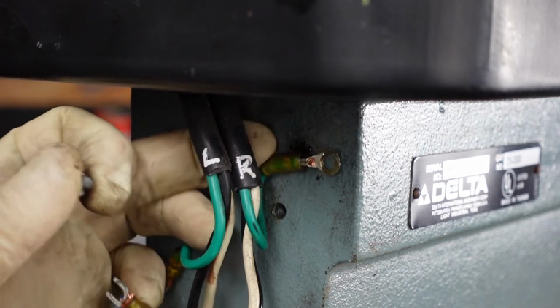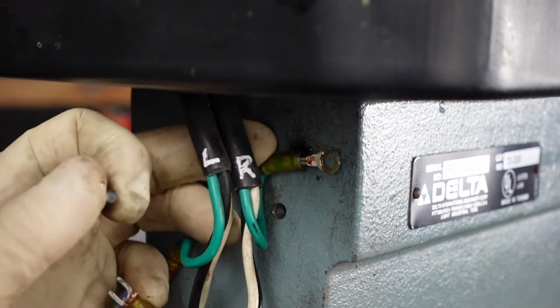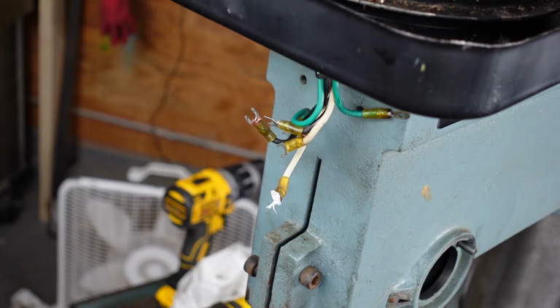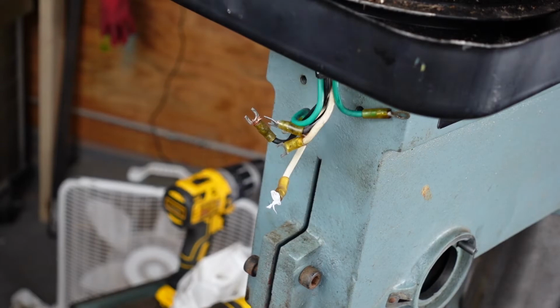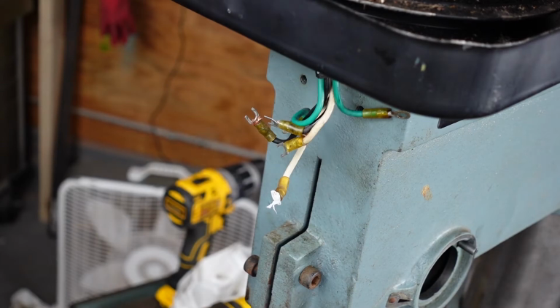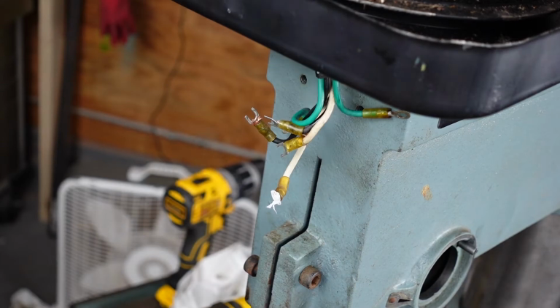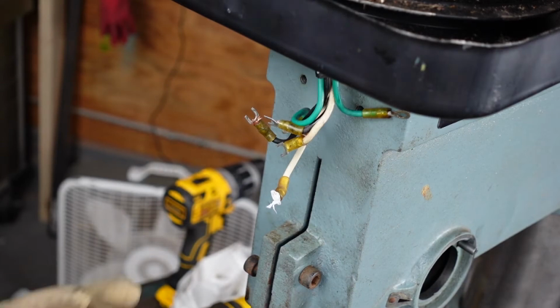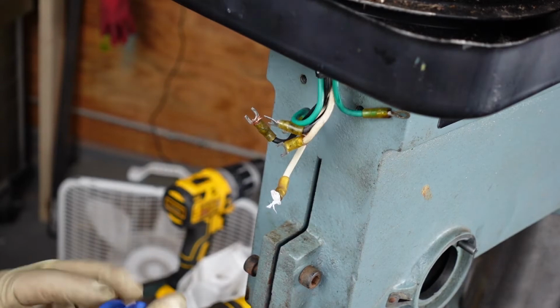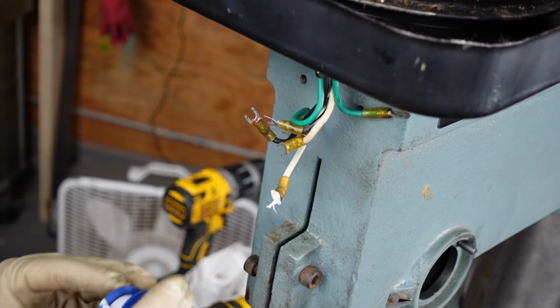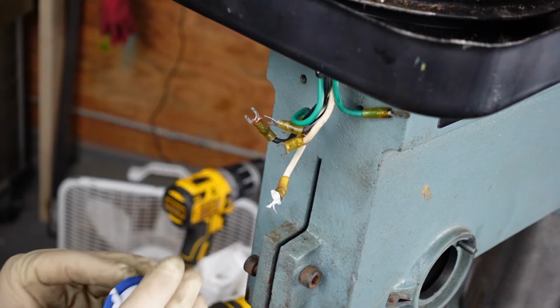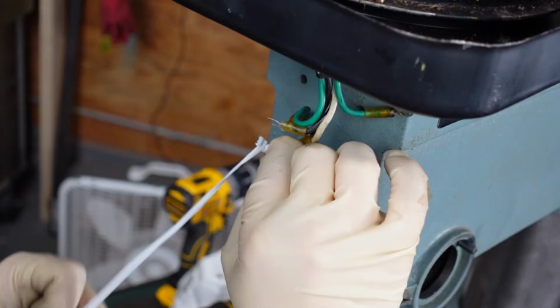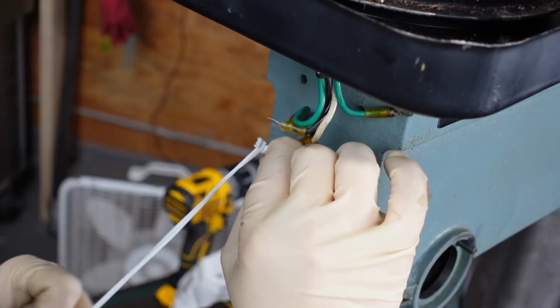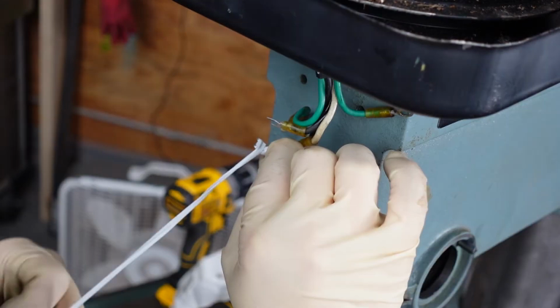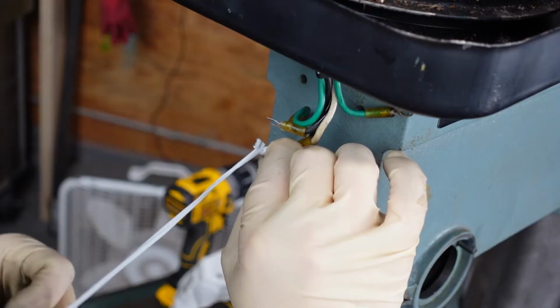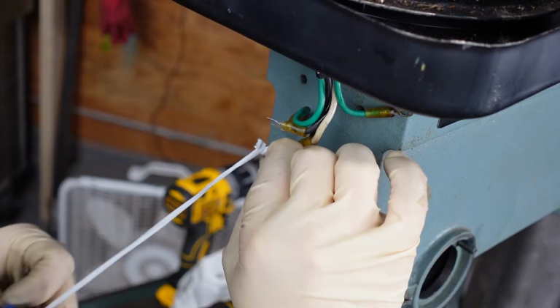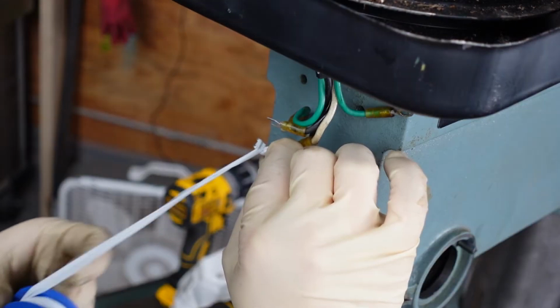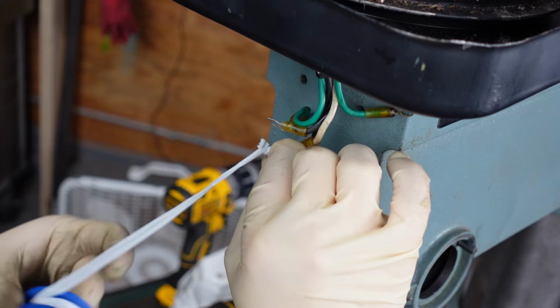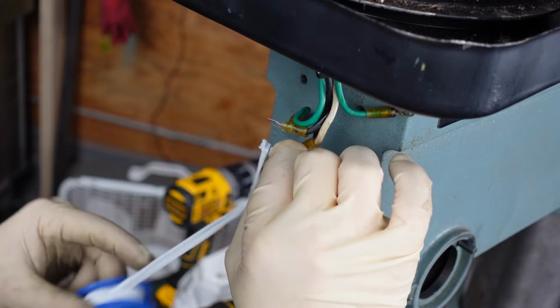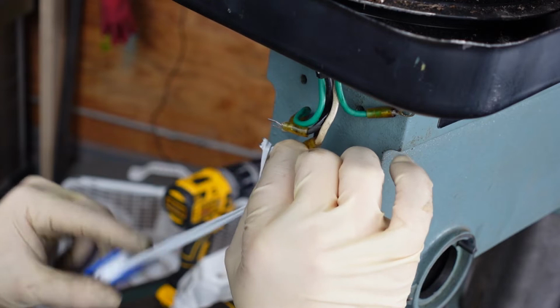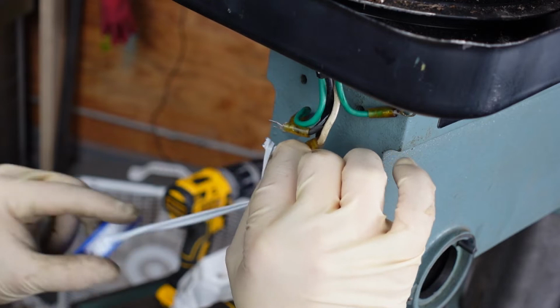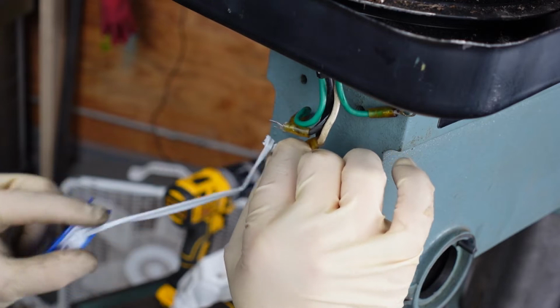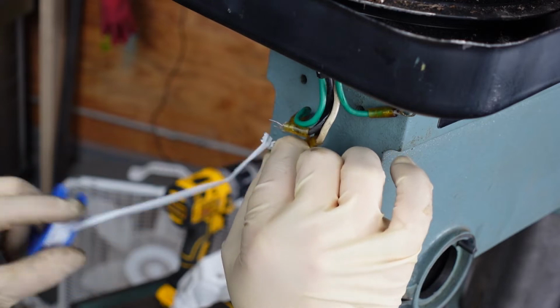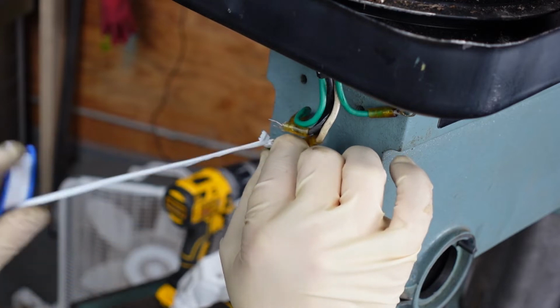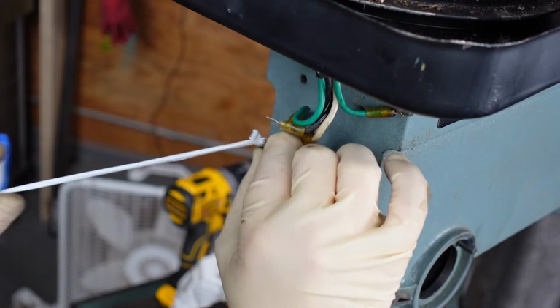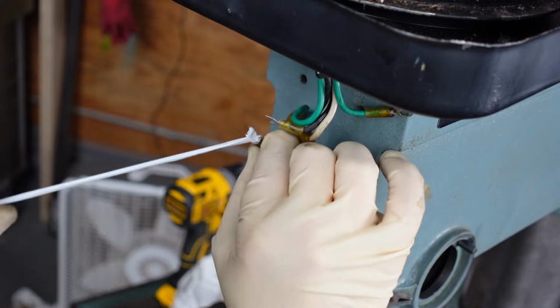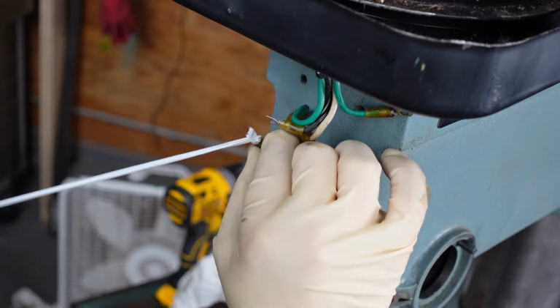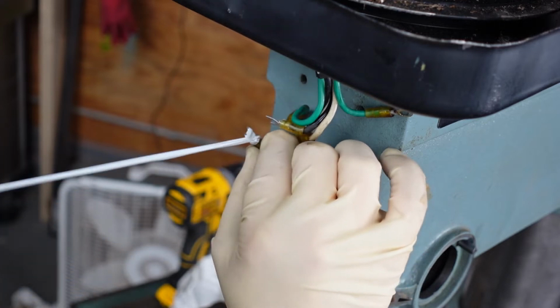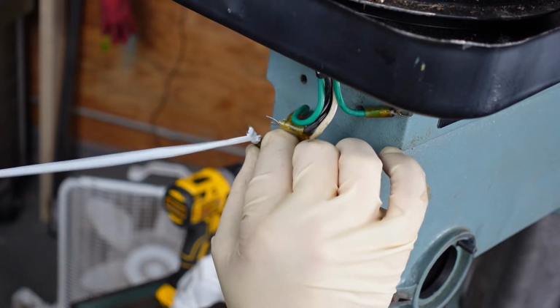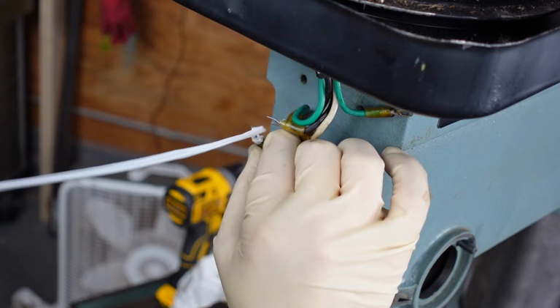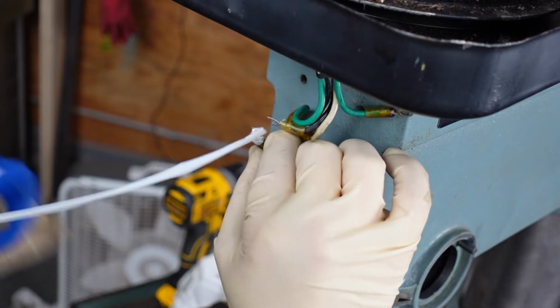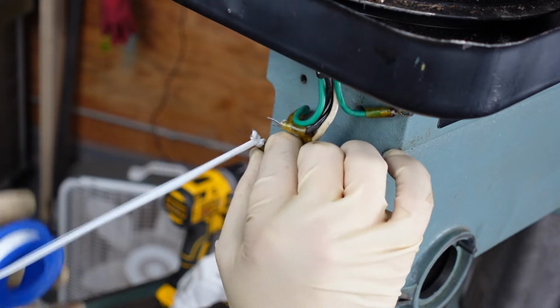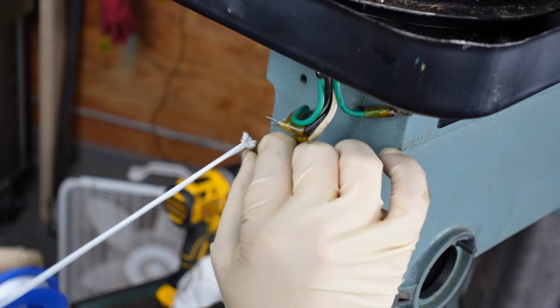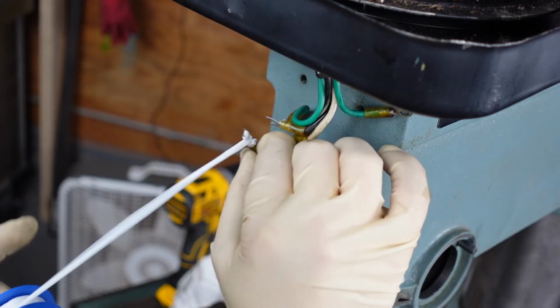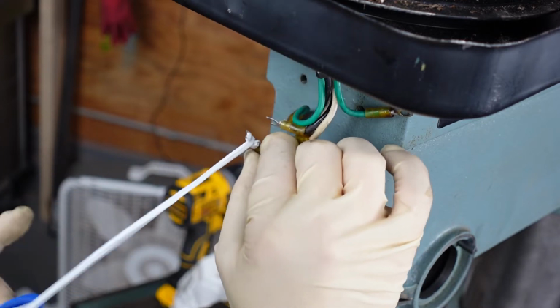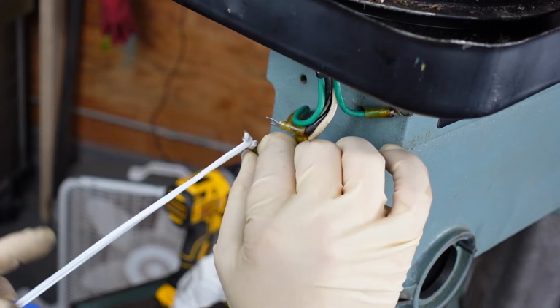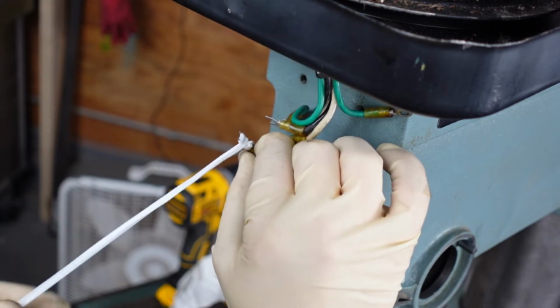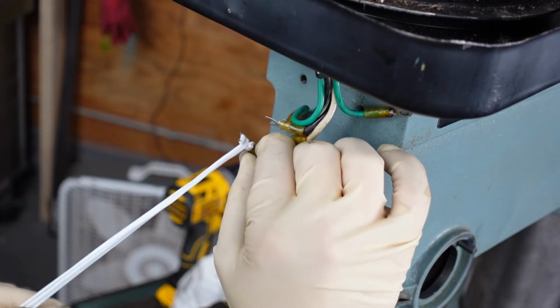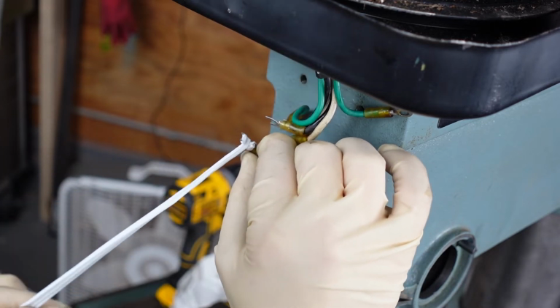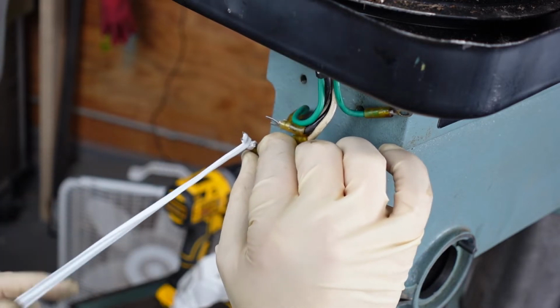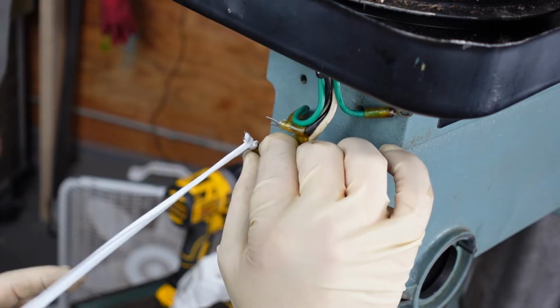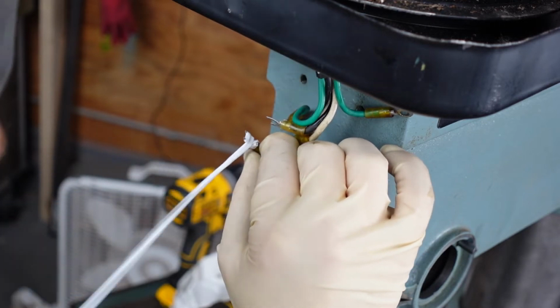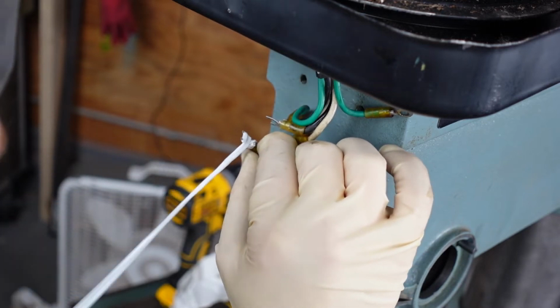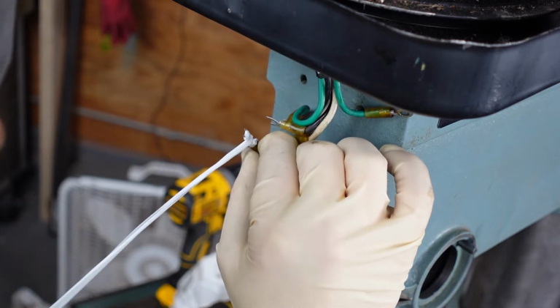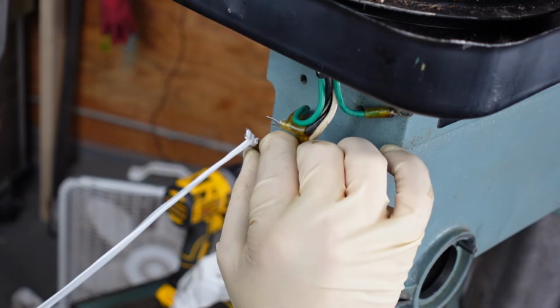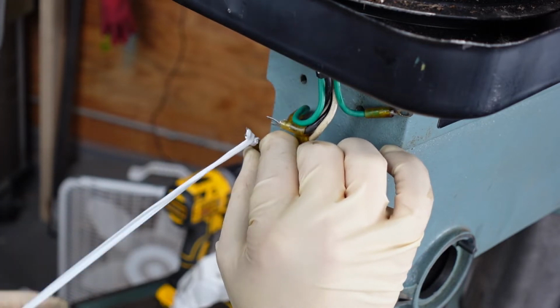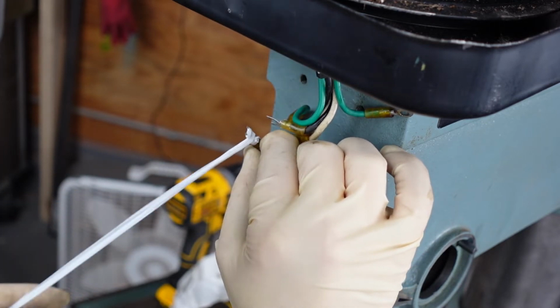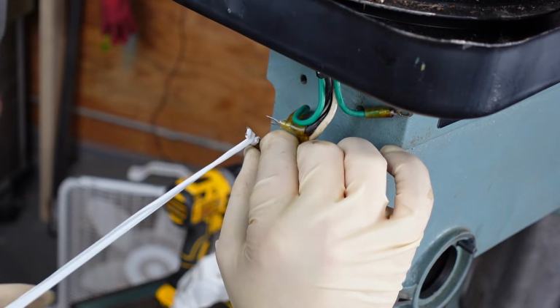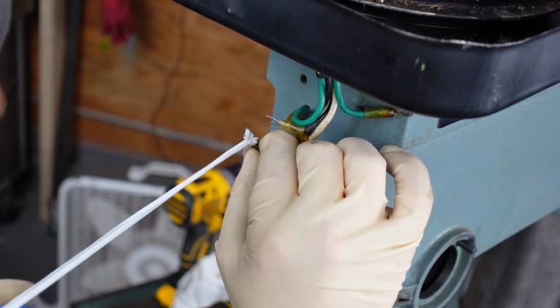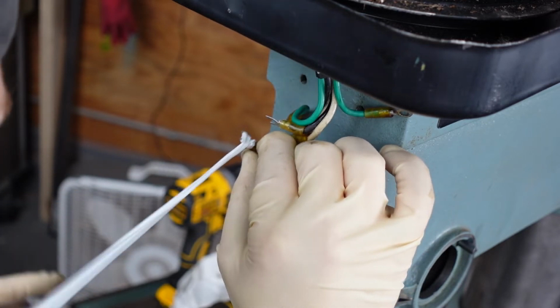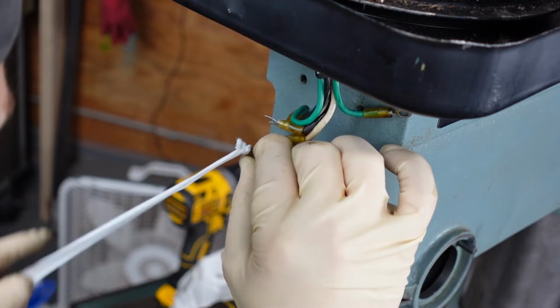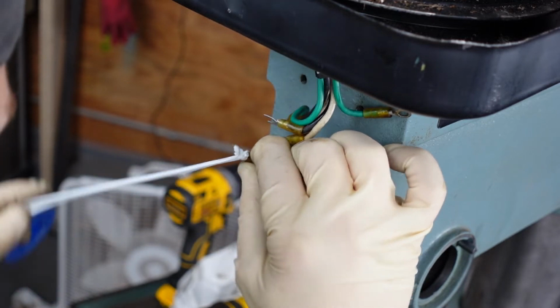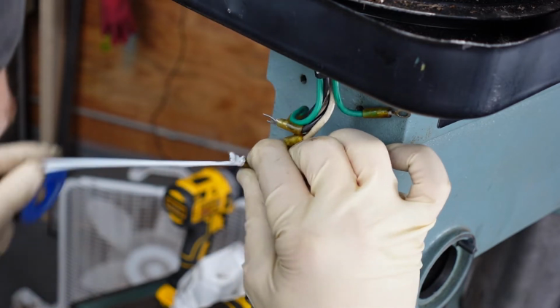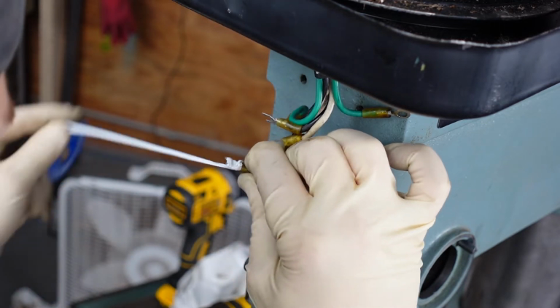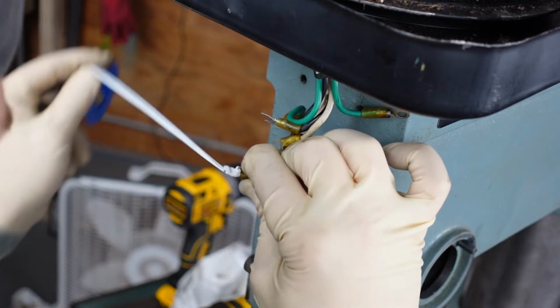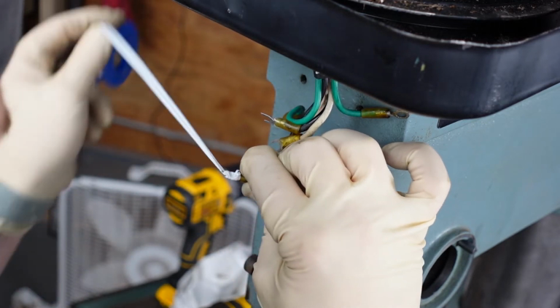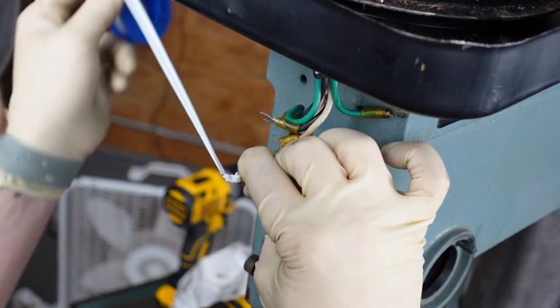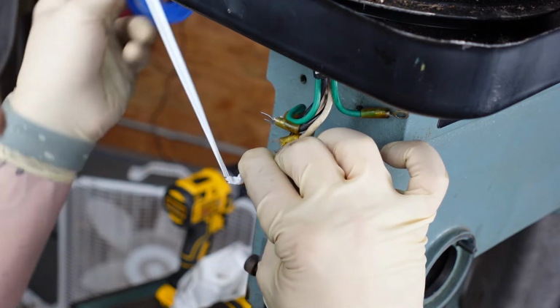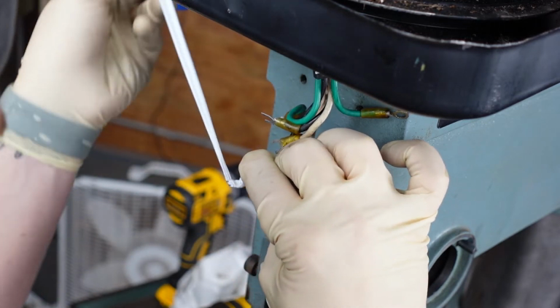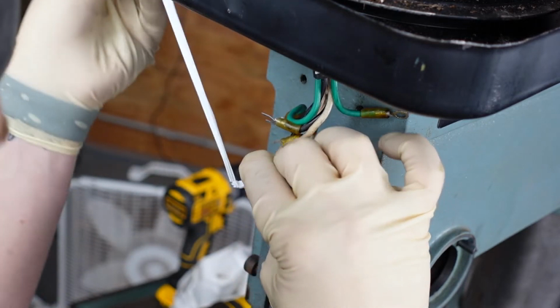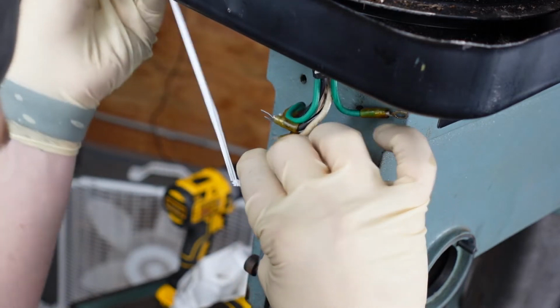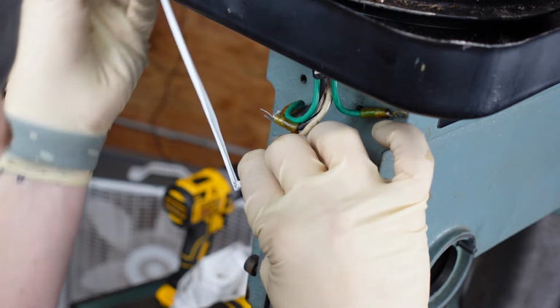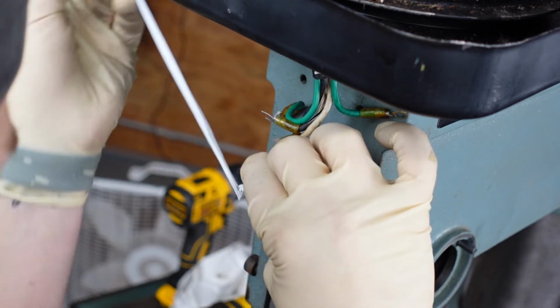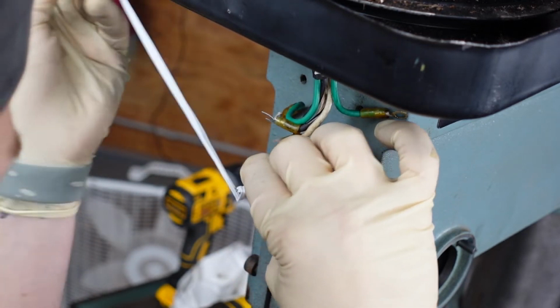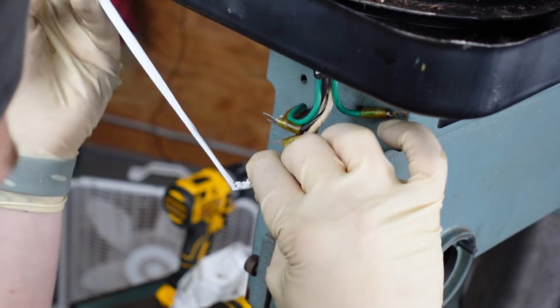I decided to wrap the terminals in Teflon tape because I don't have any electrical tape, just to protect them from getting all gross when I pull them through the dirty pulley enclosure.